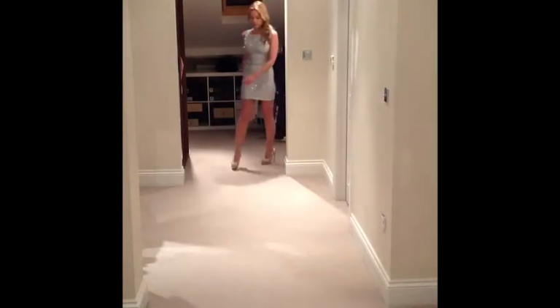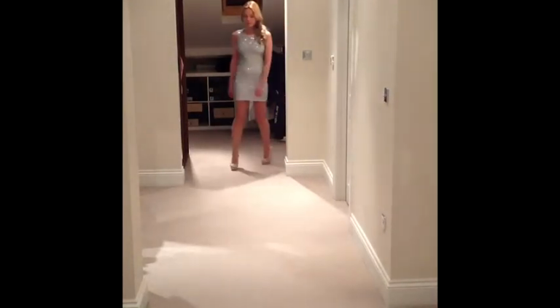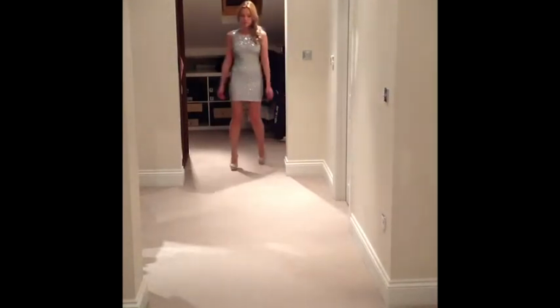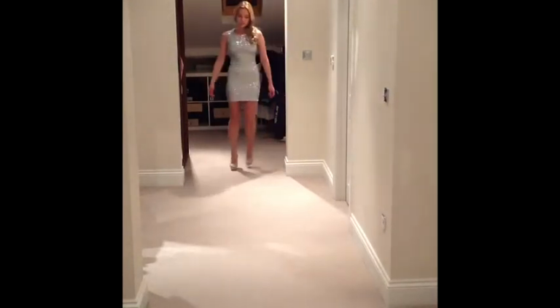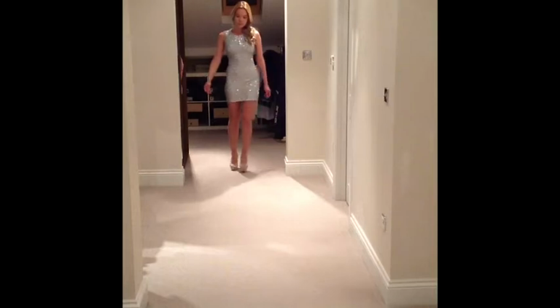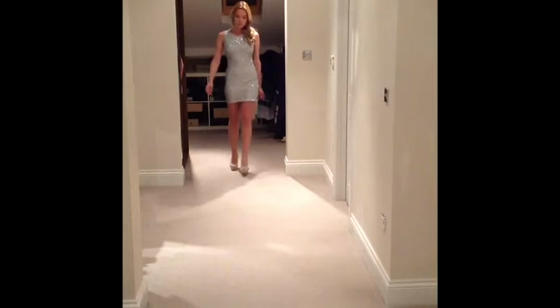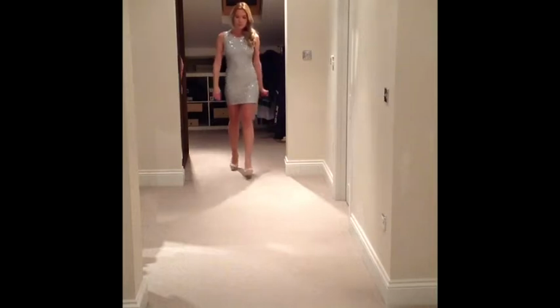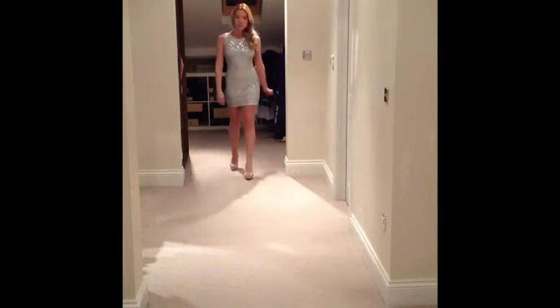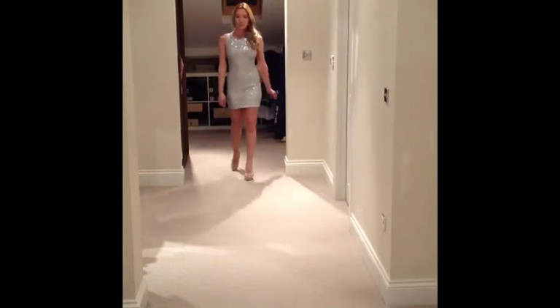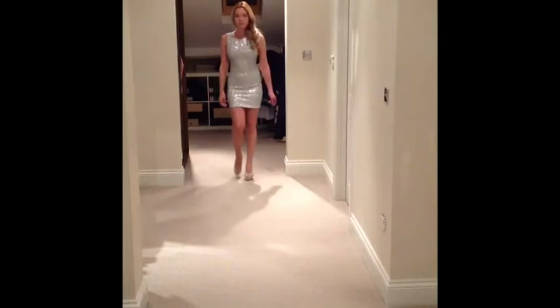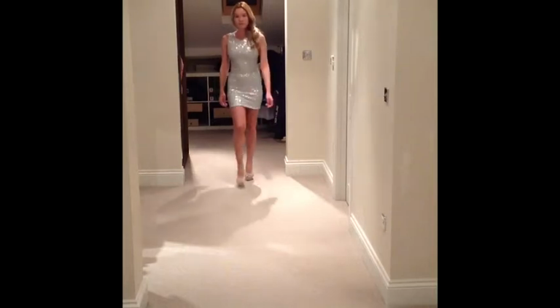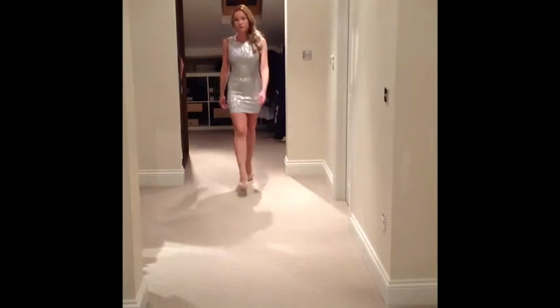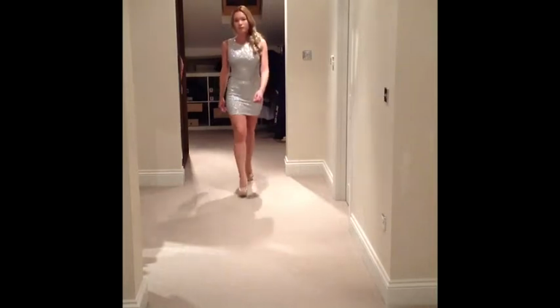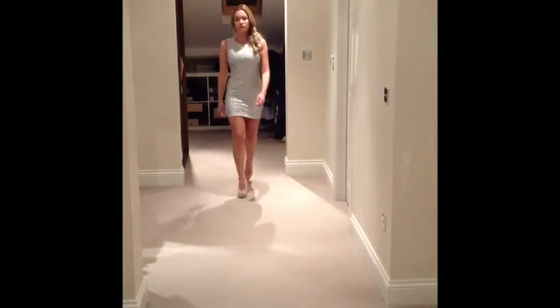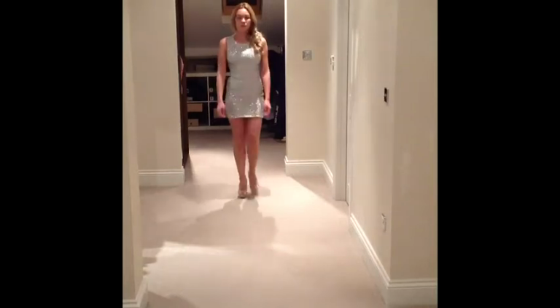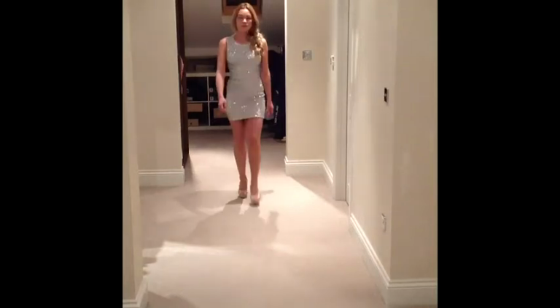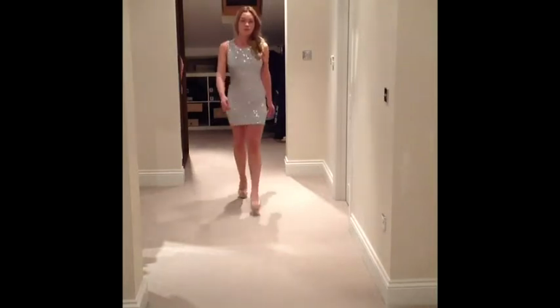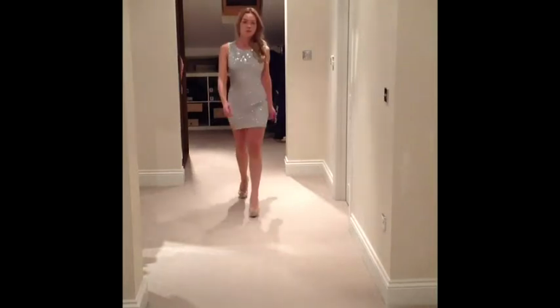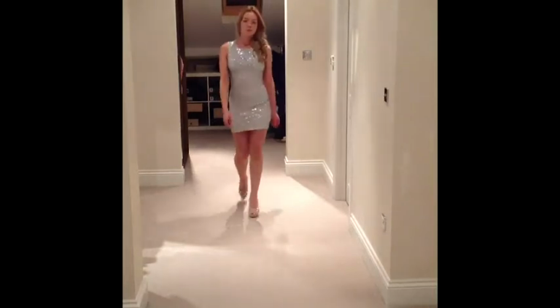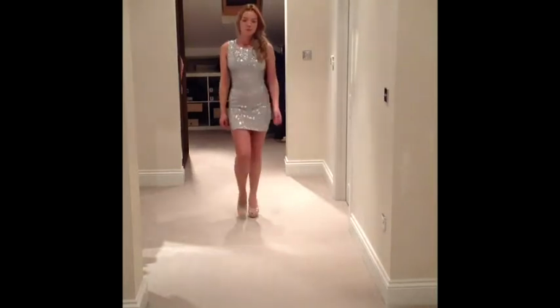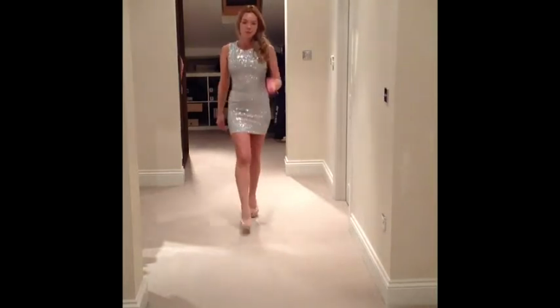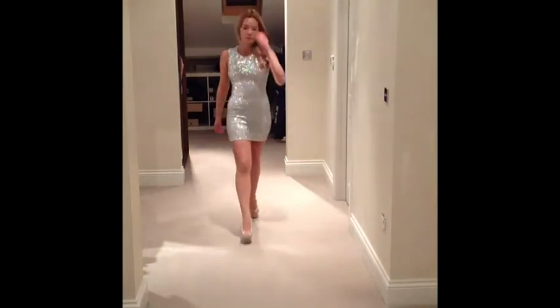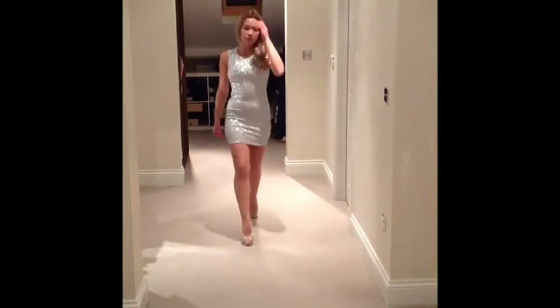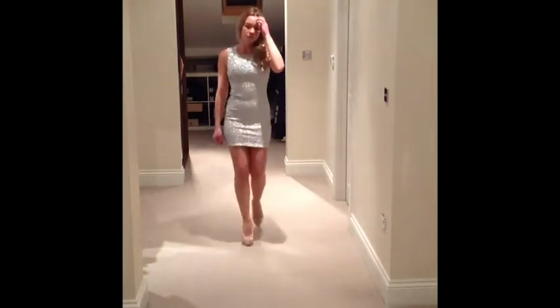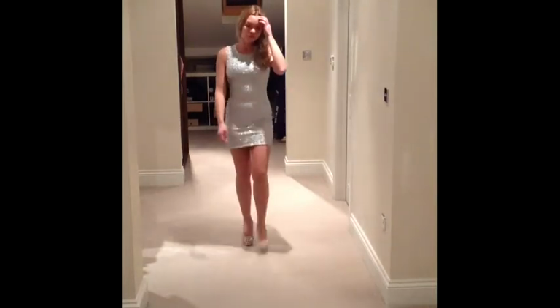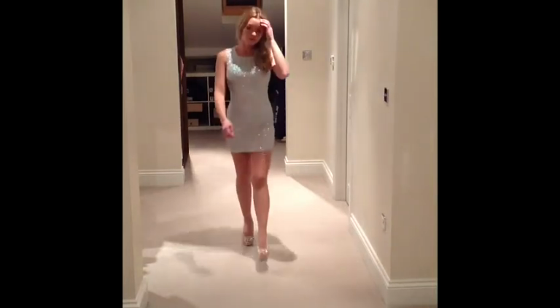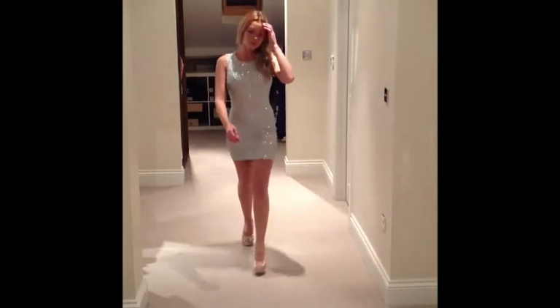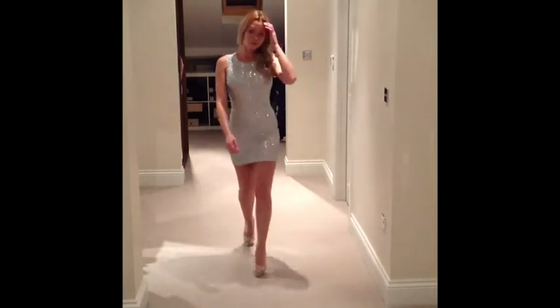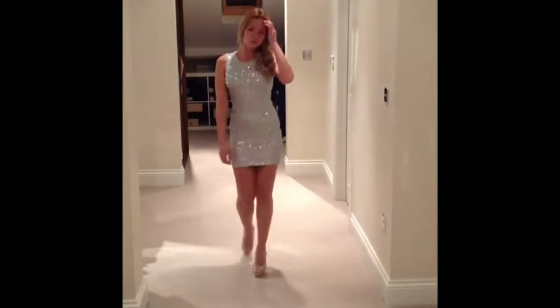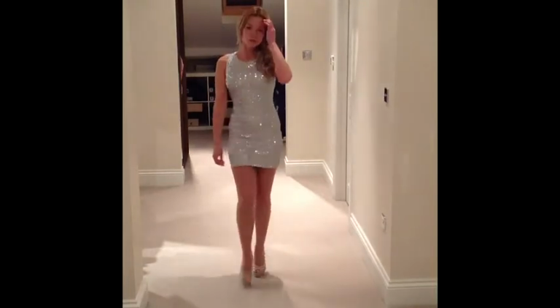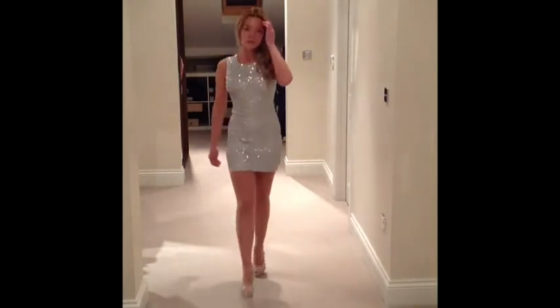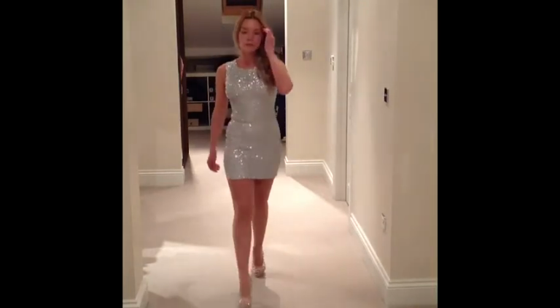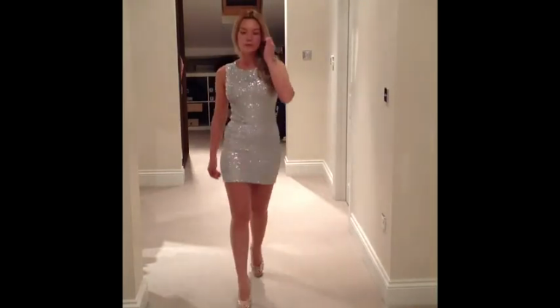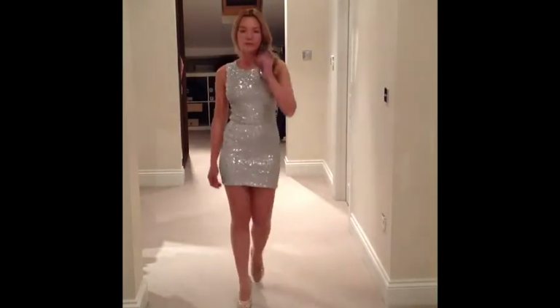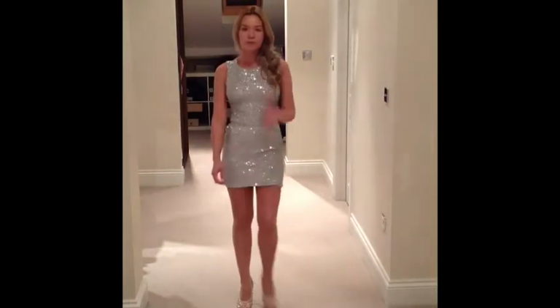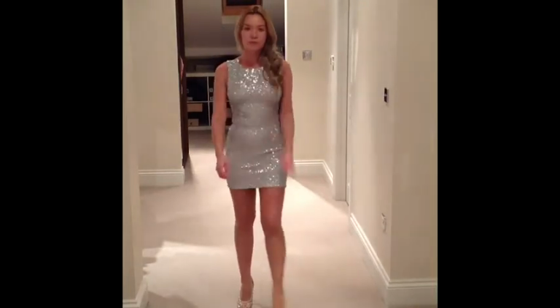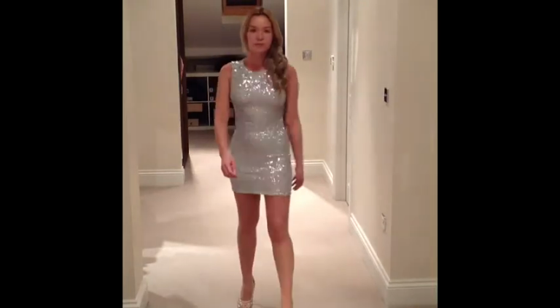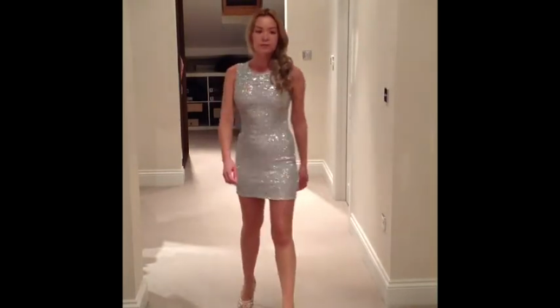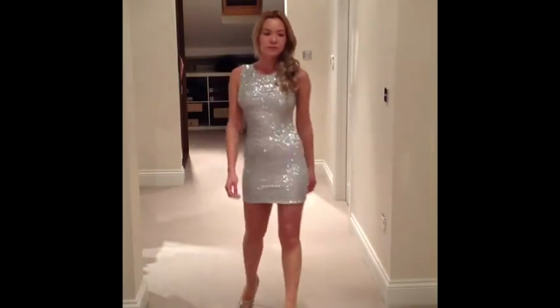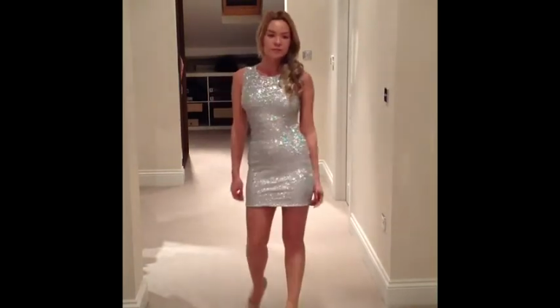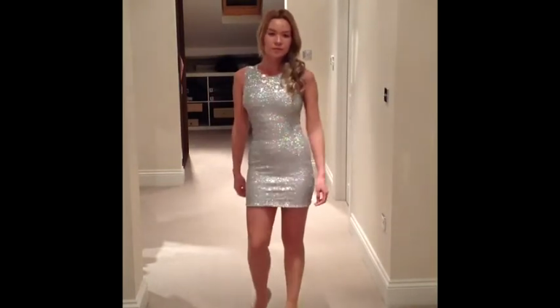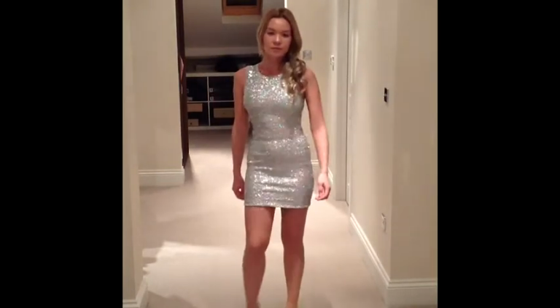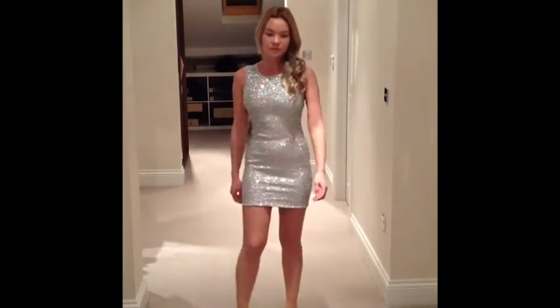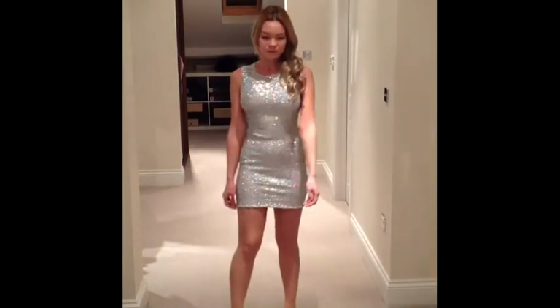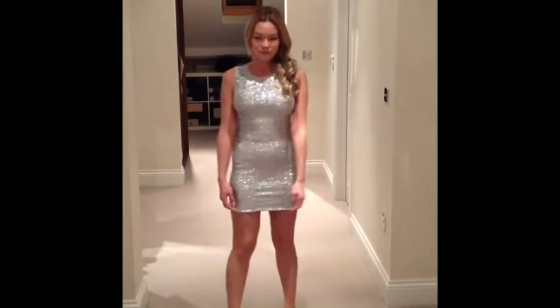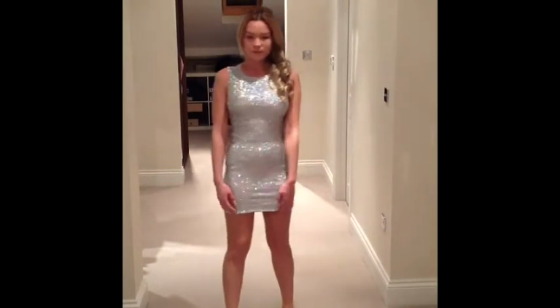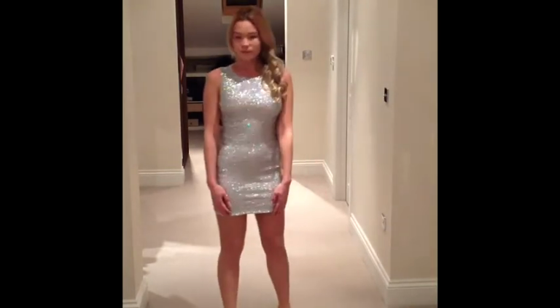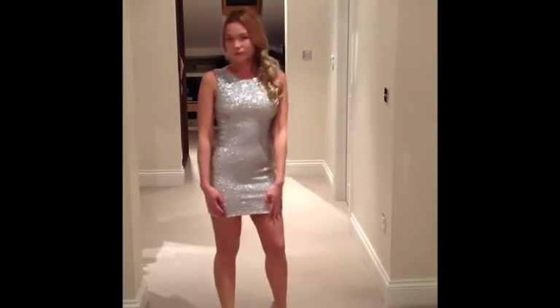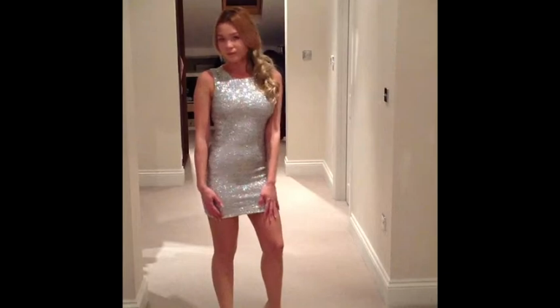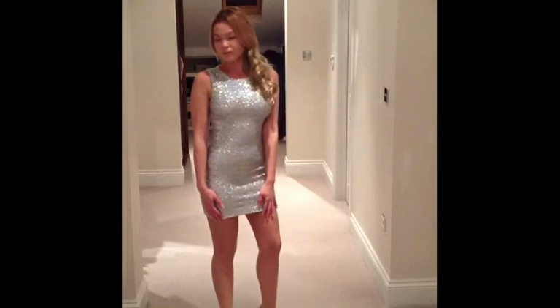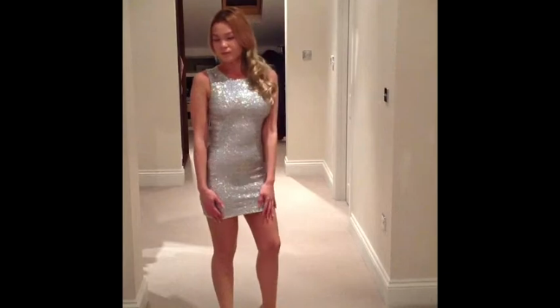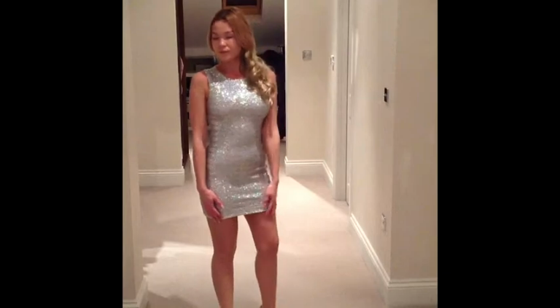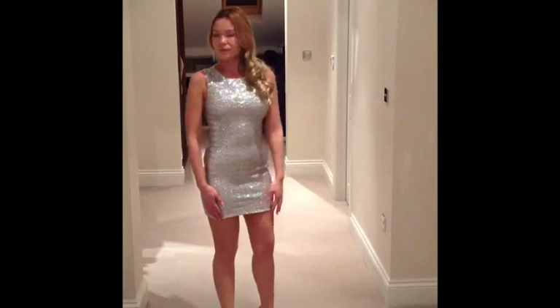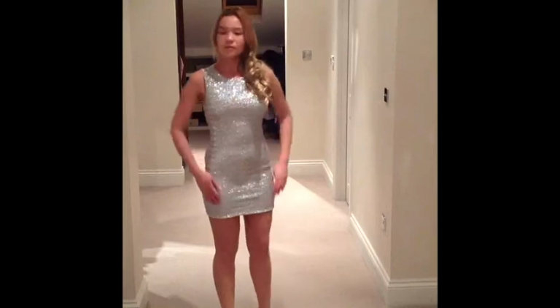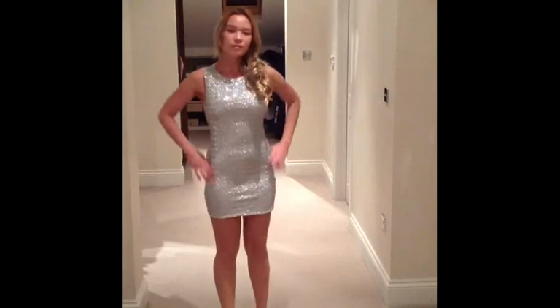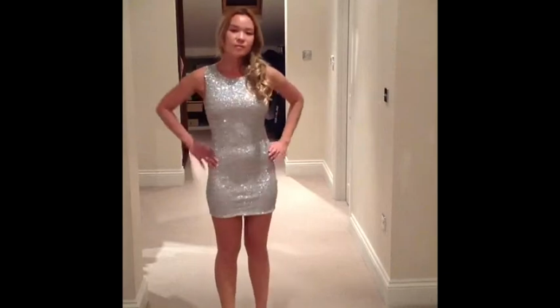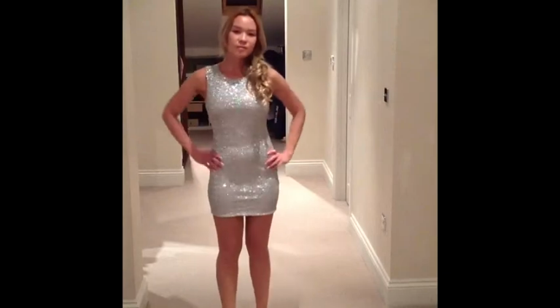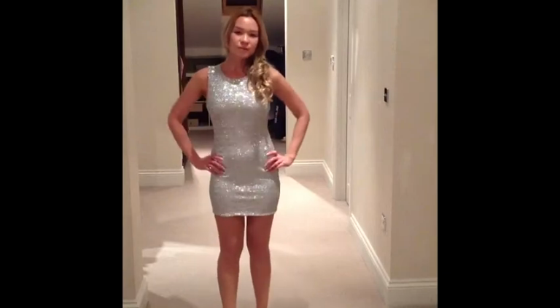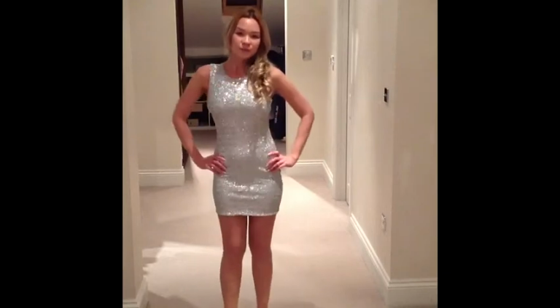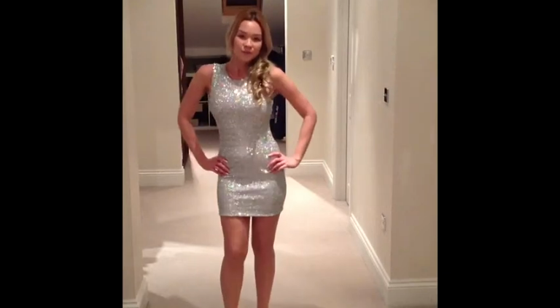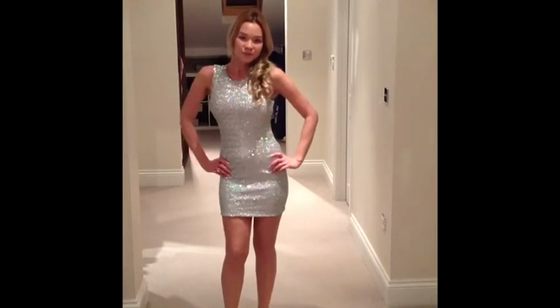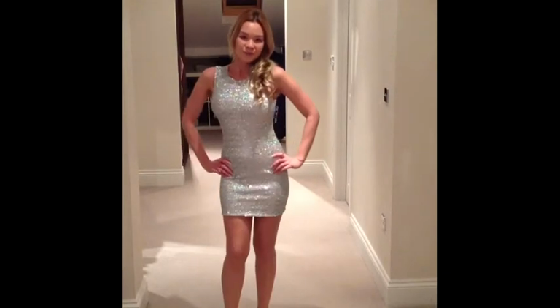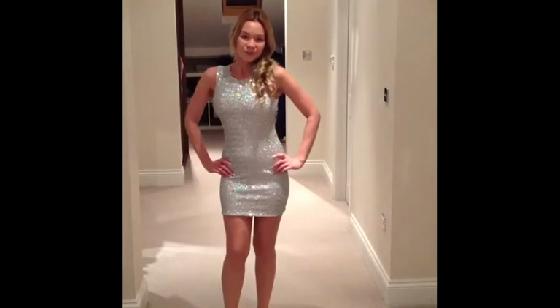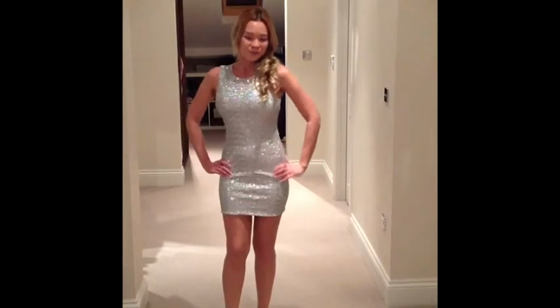A sparkly little number from Topshop and the nude studded heels are from River Island.